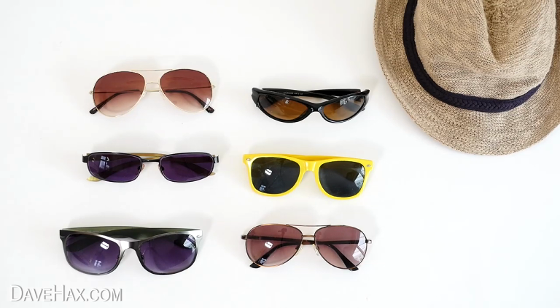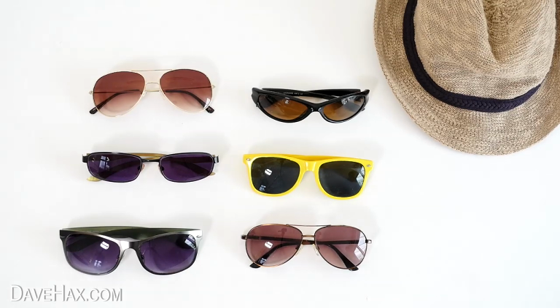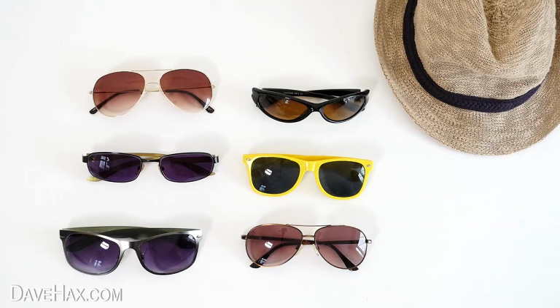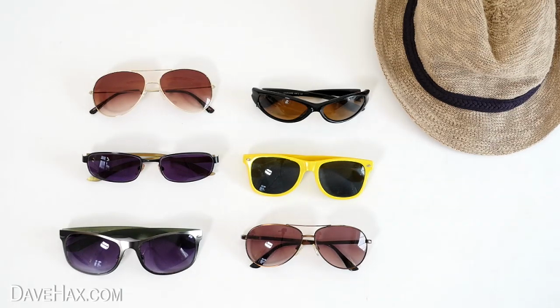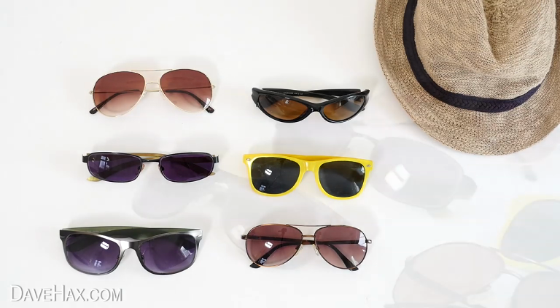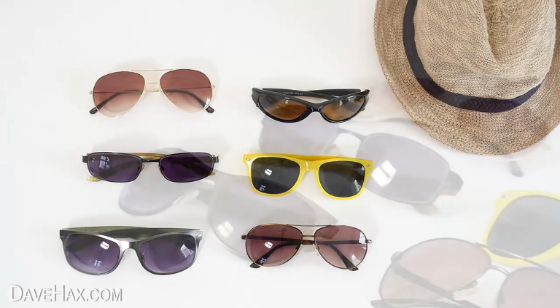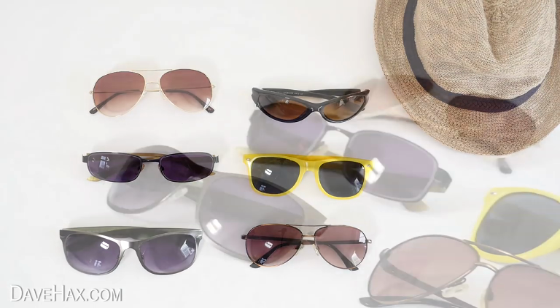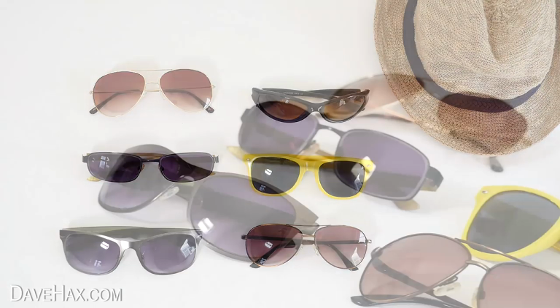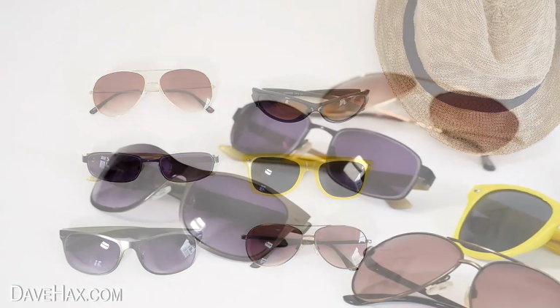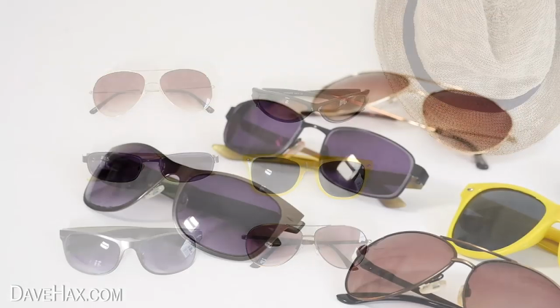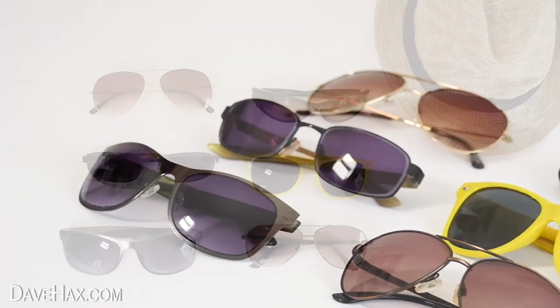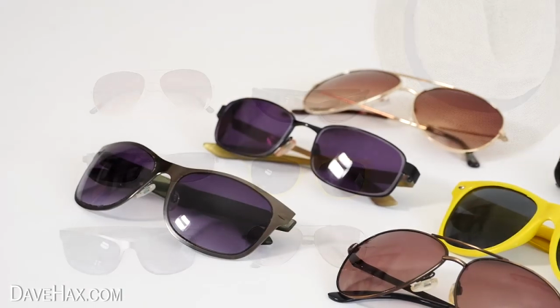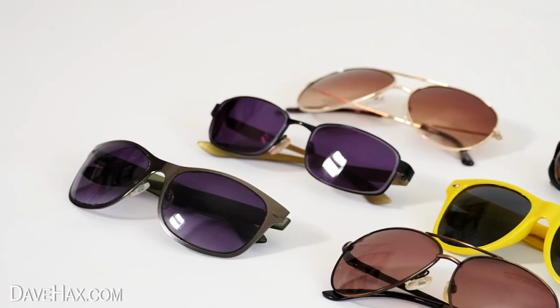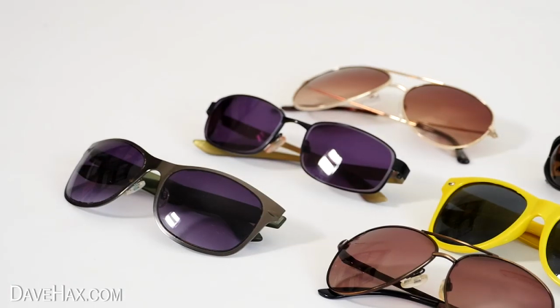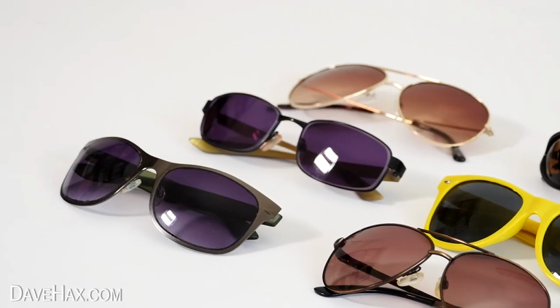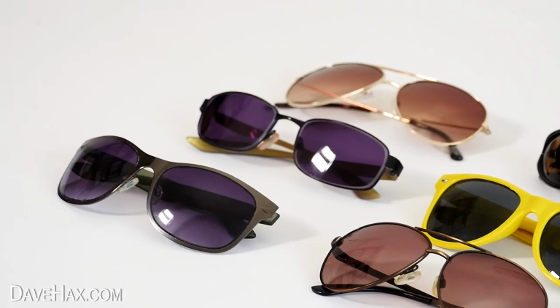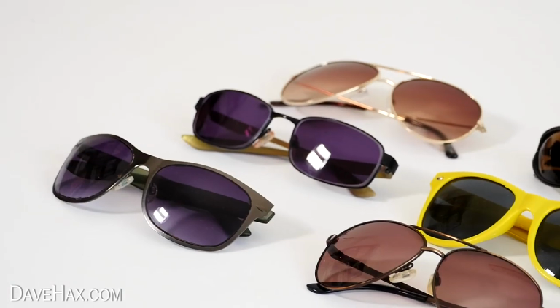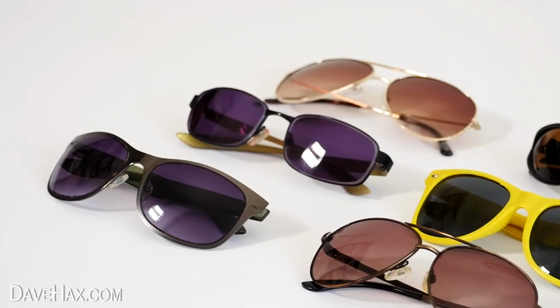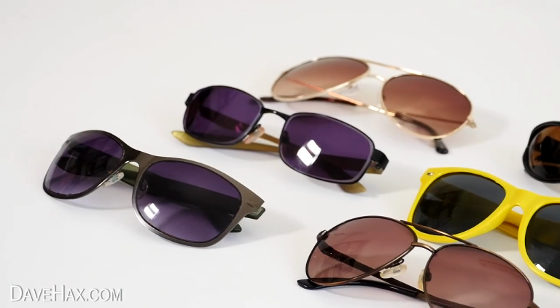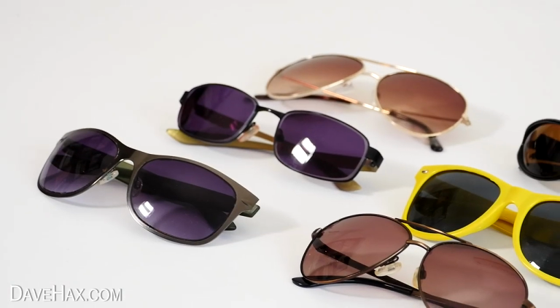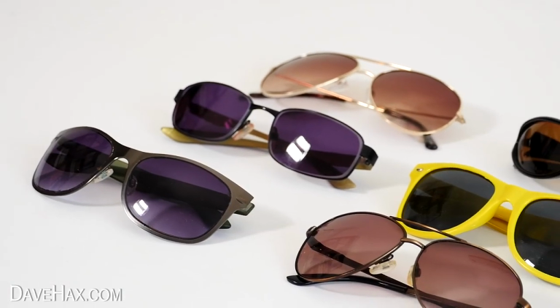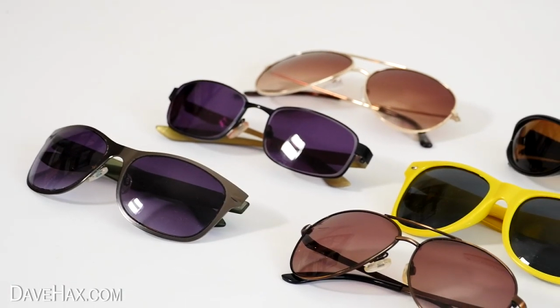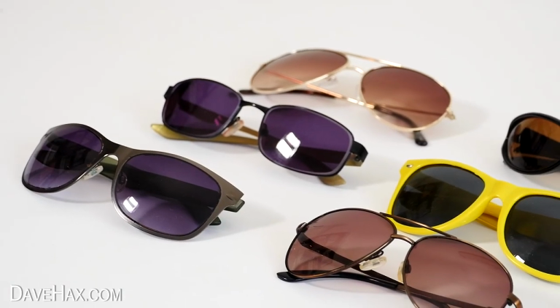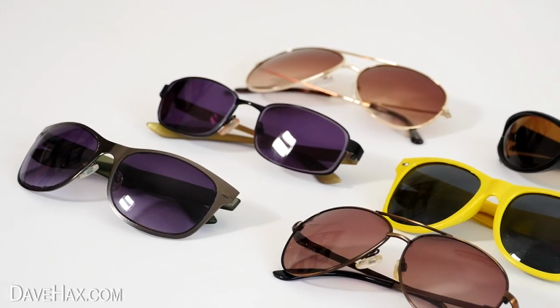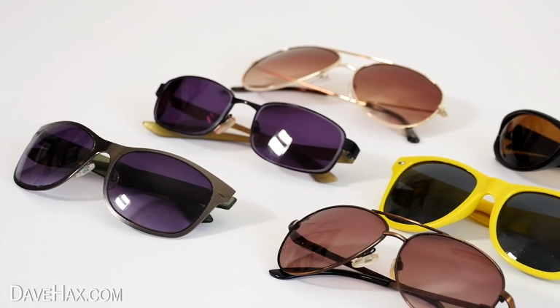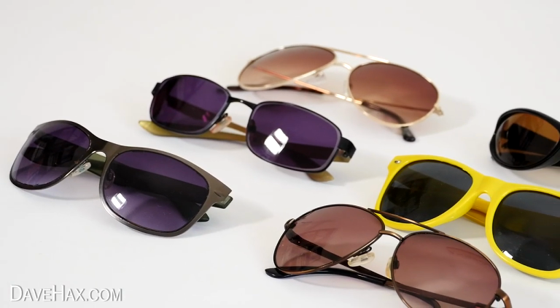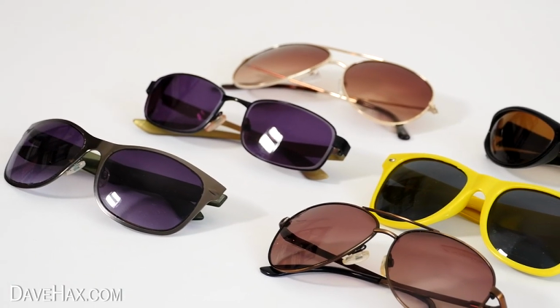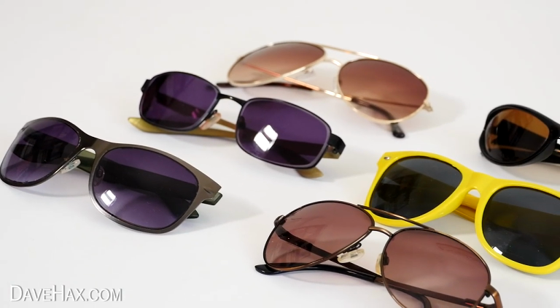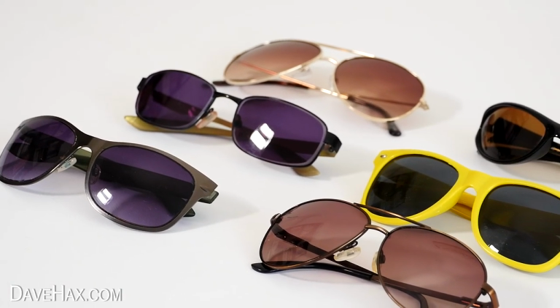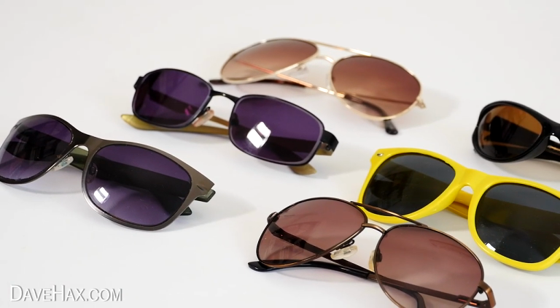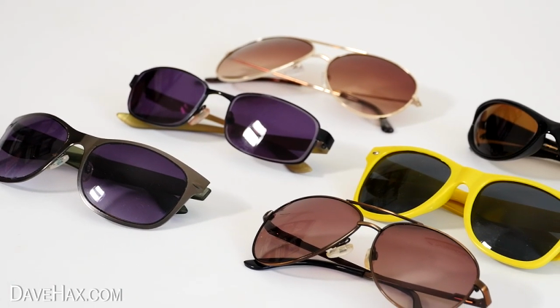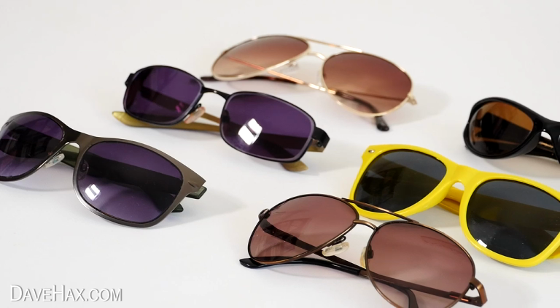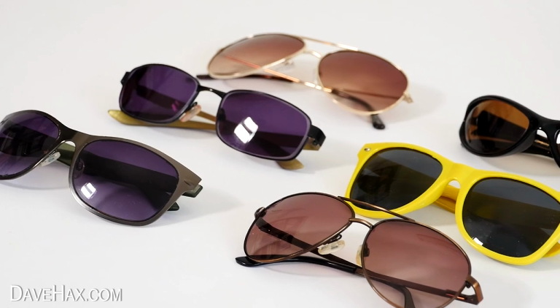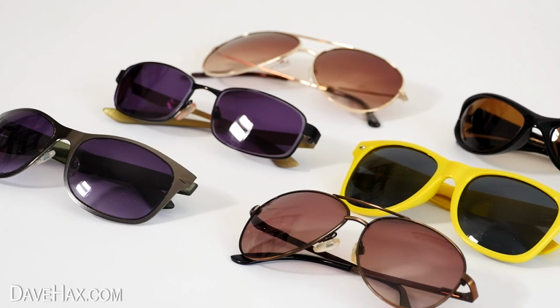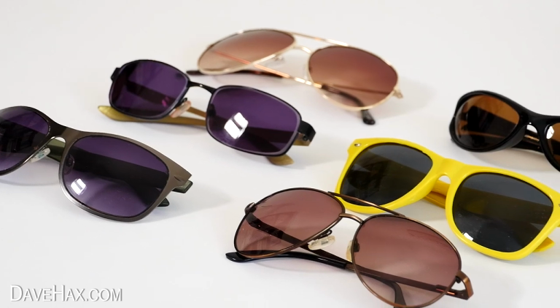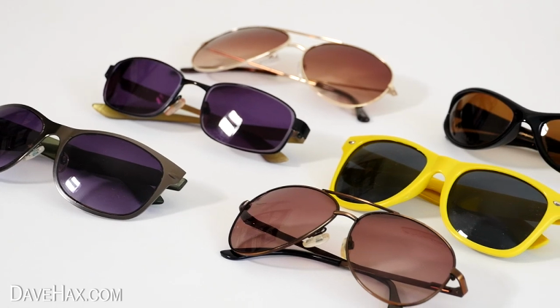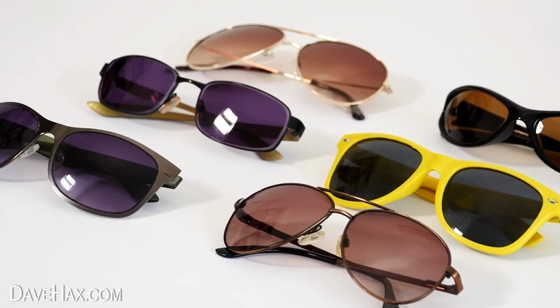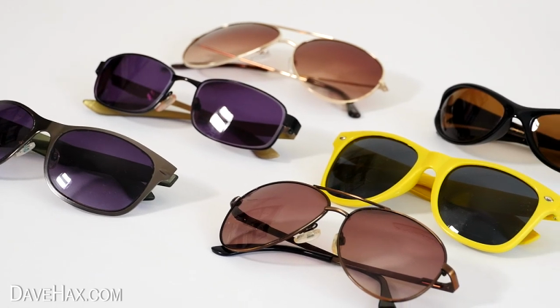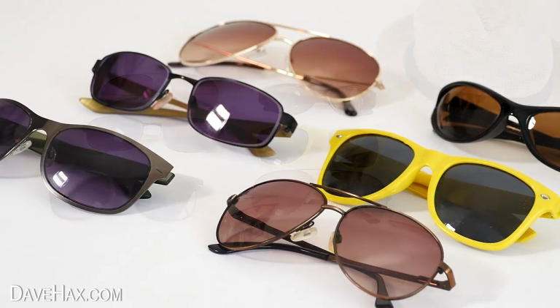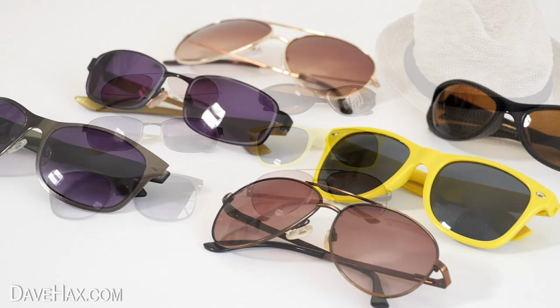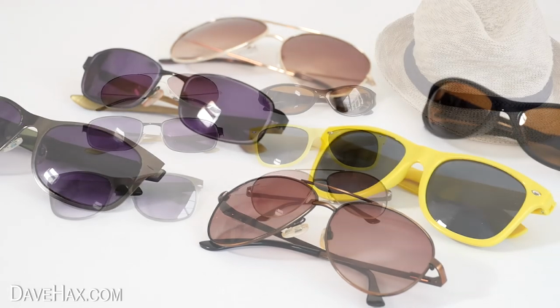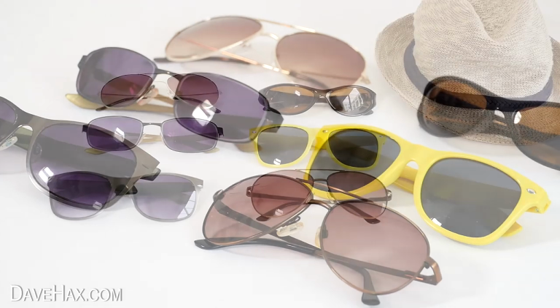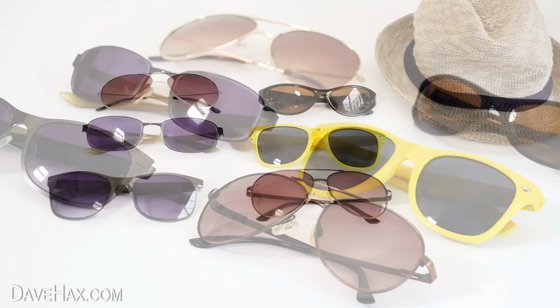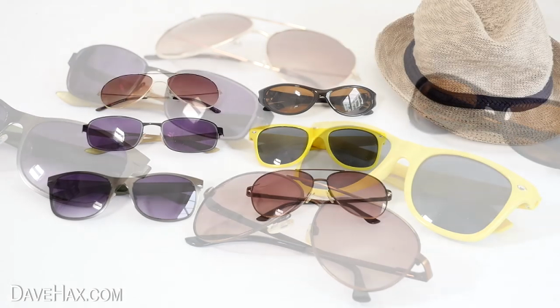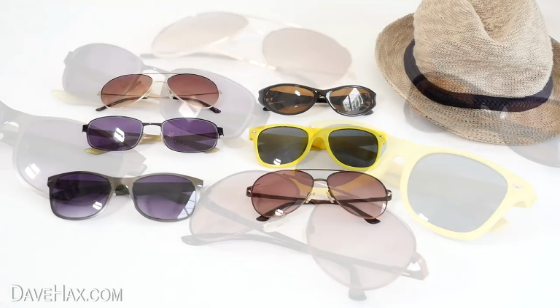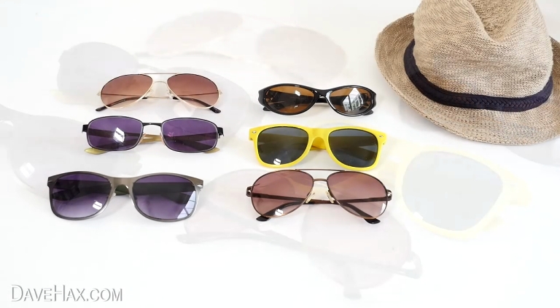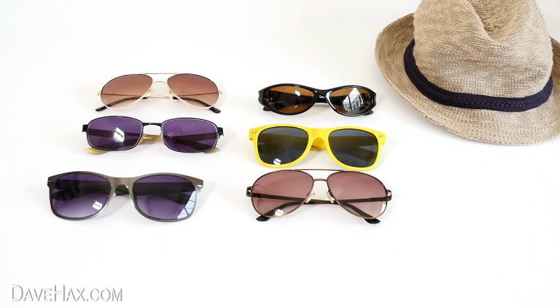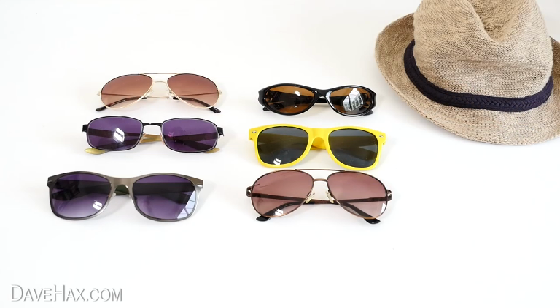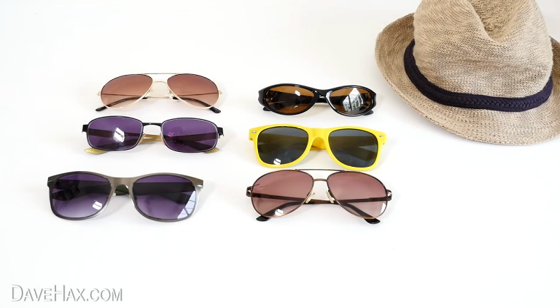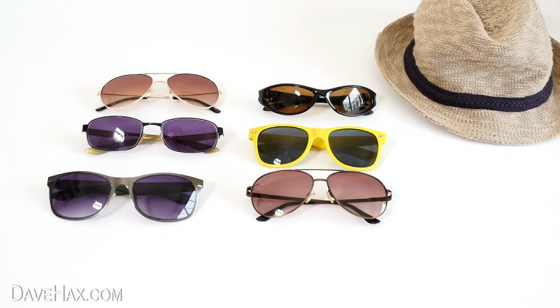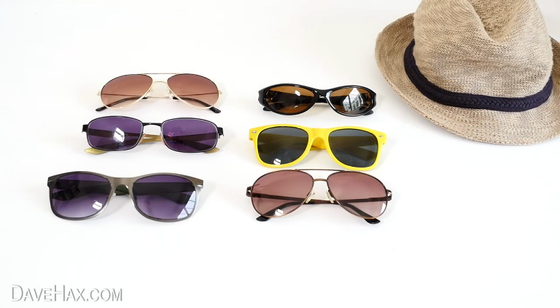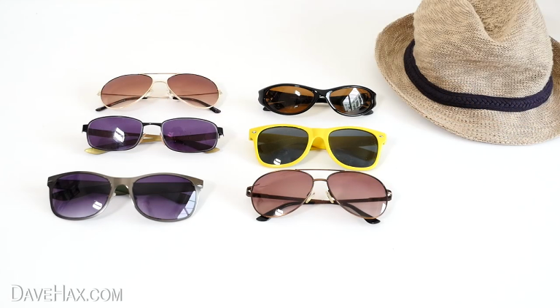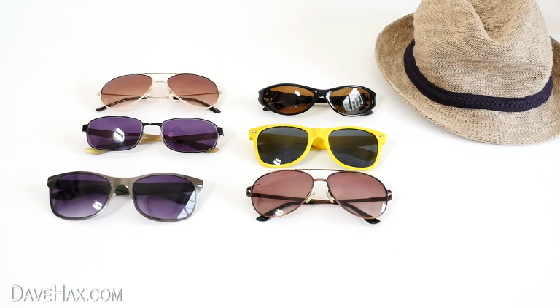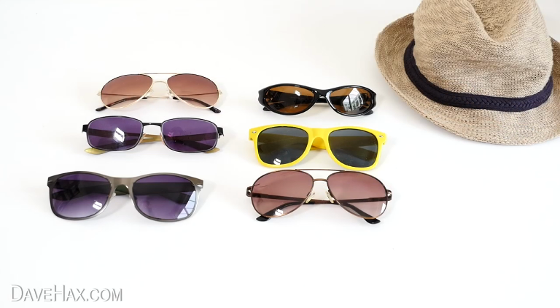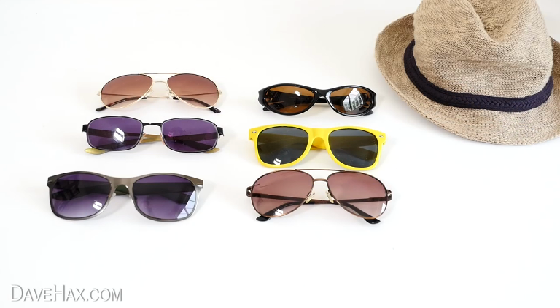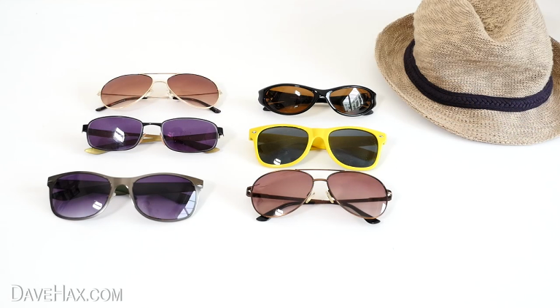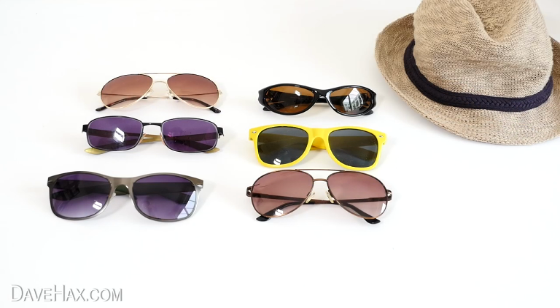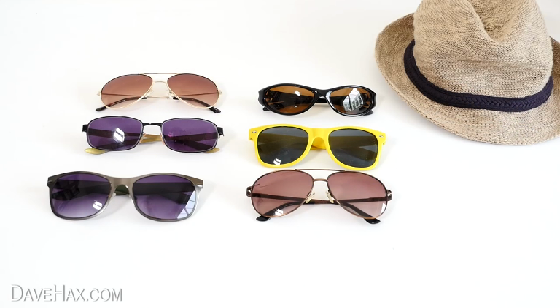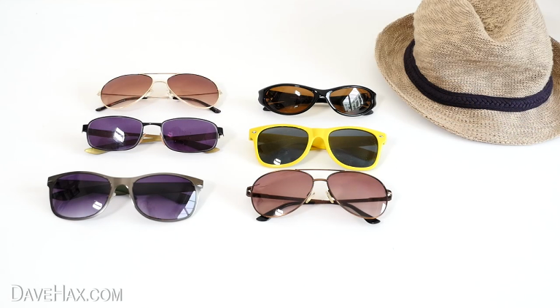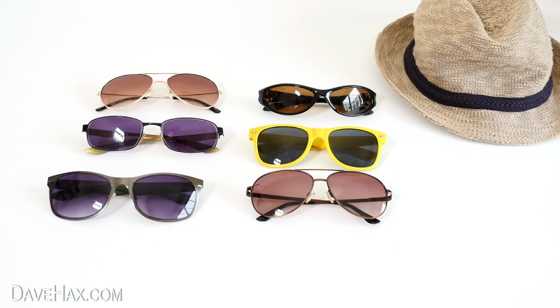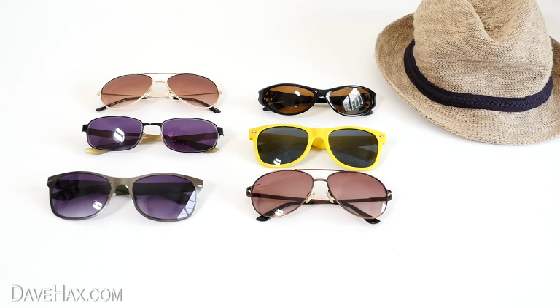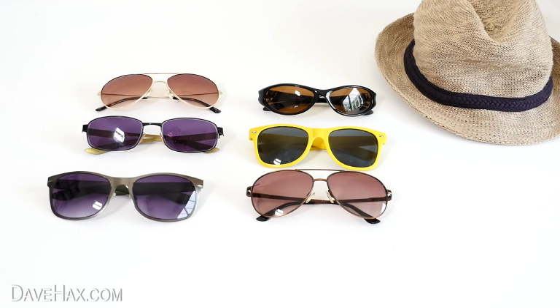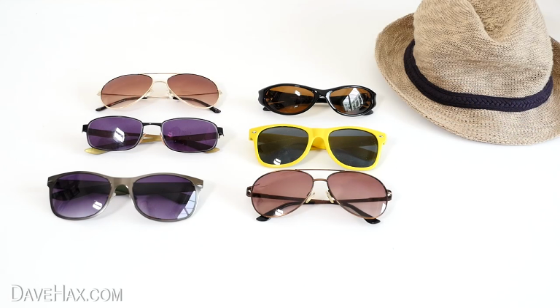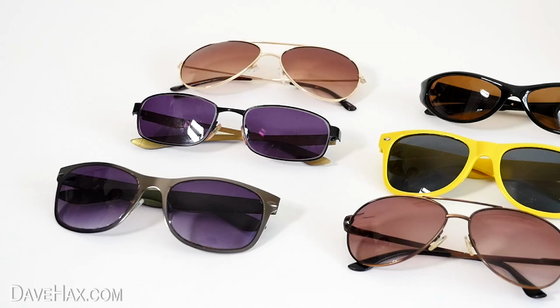Today I'm going to show you some really cool tips and life hacks using your sunglasses. Perfect for summer.